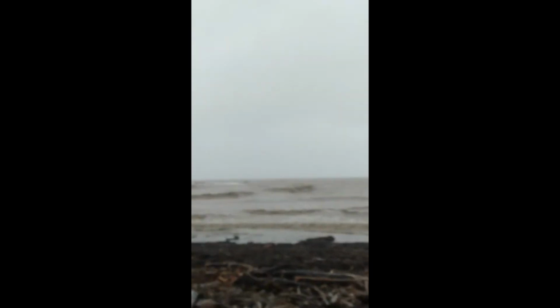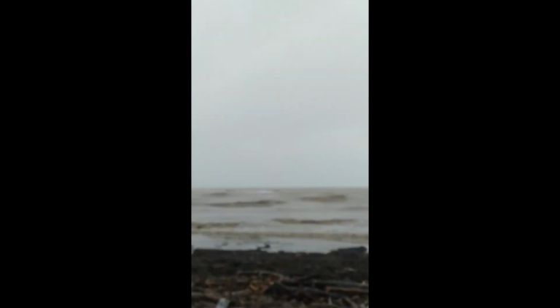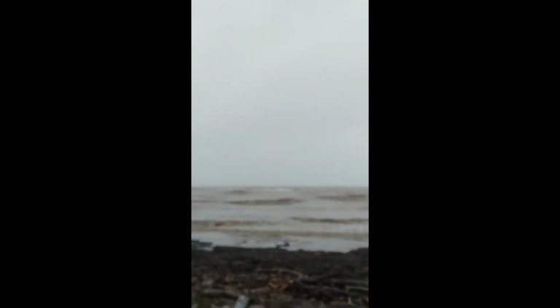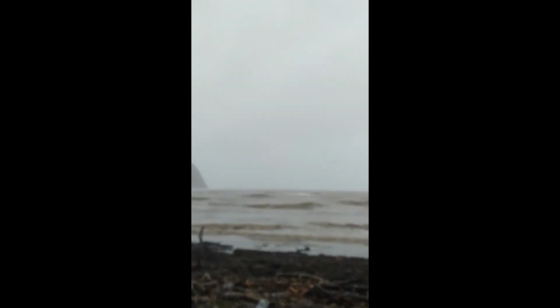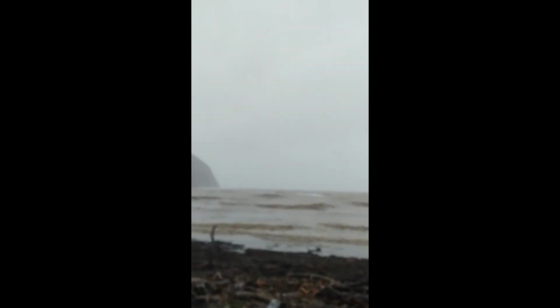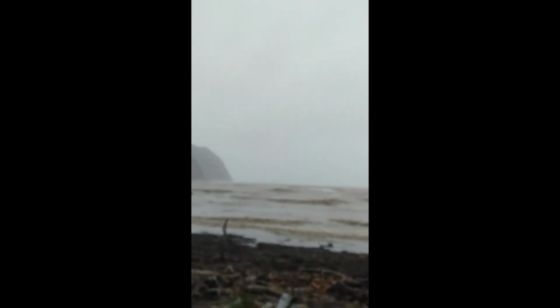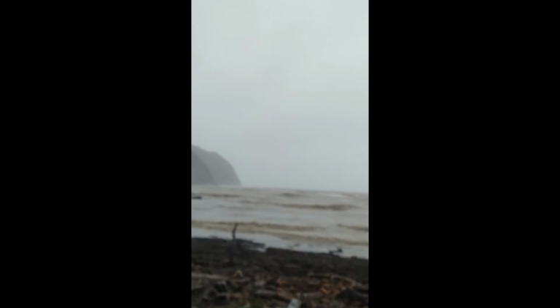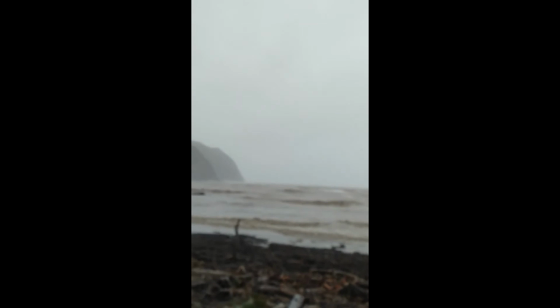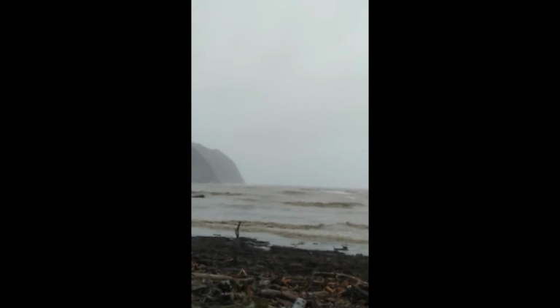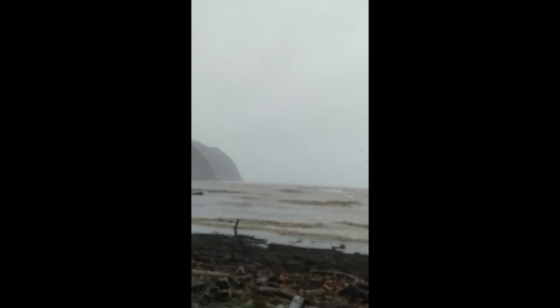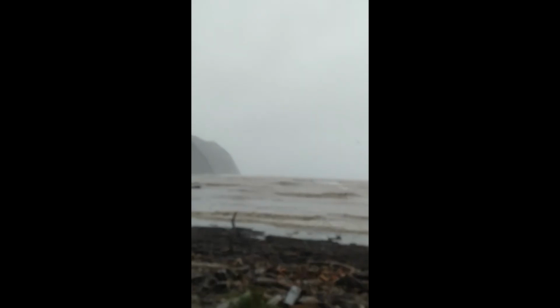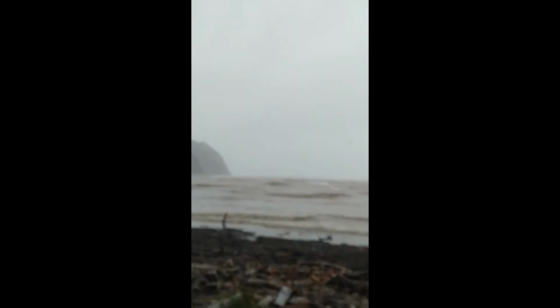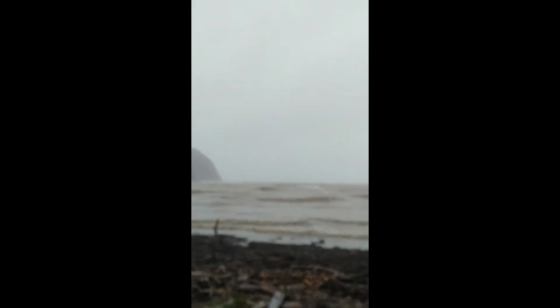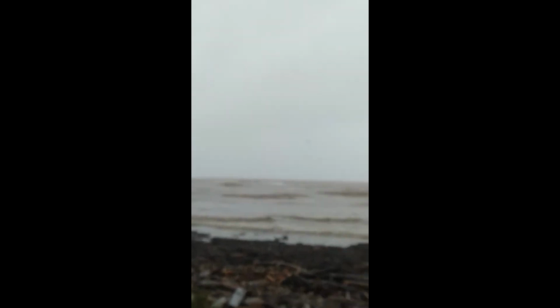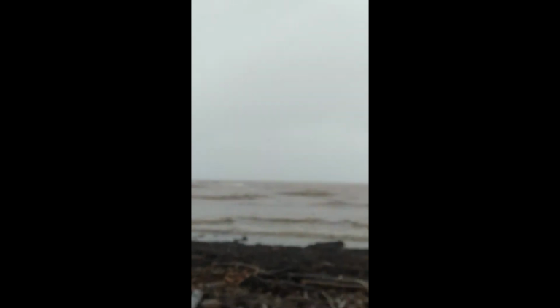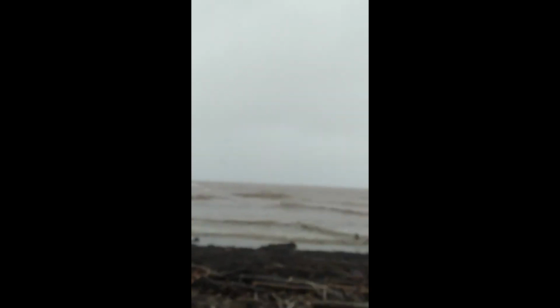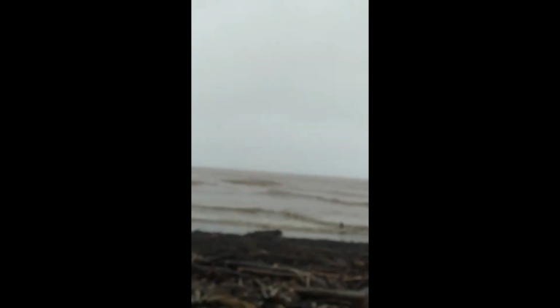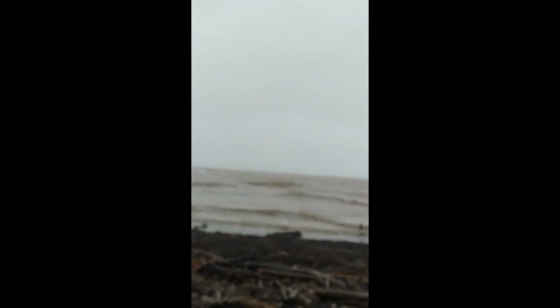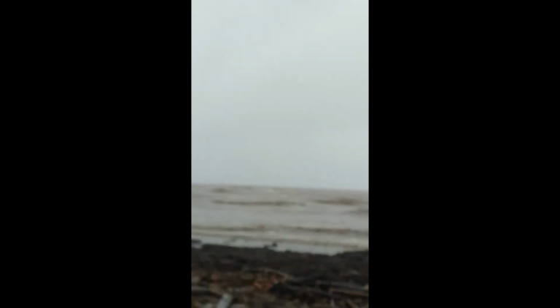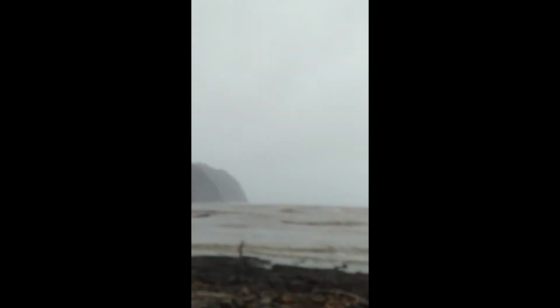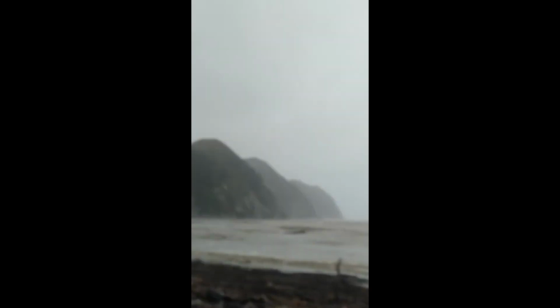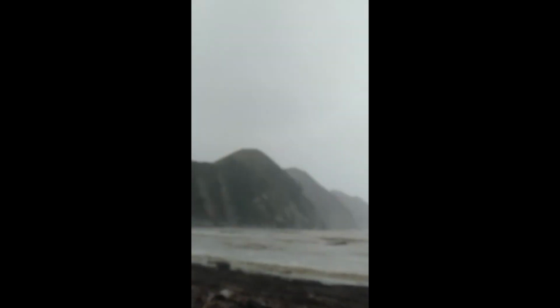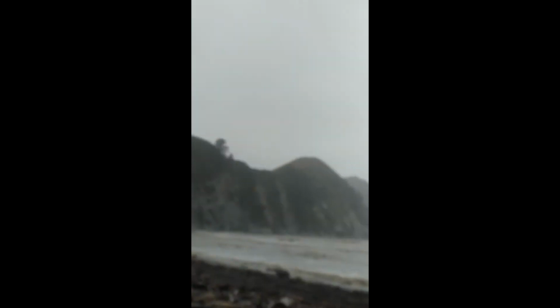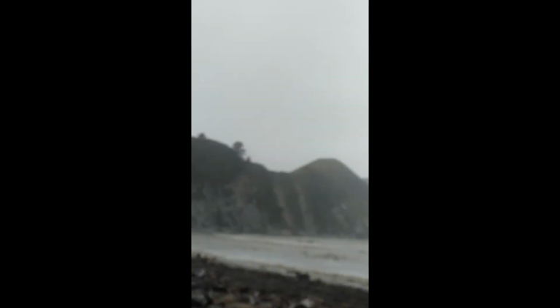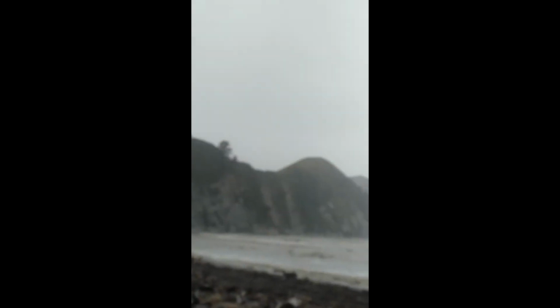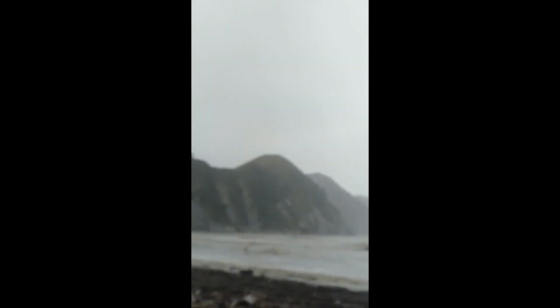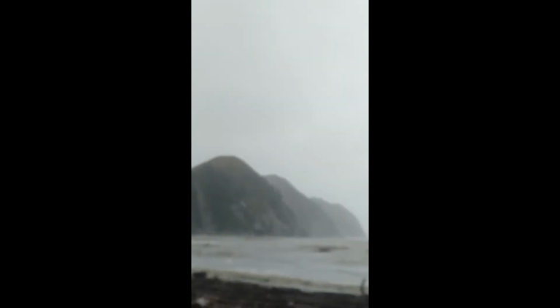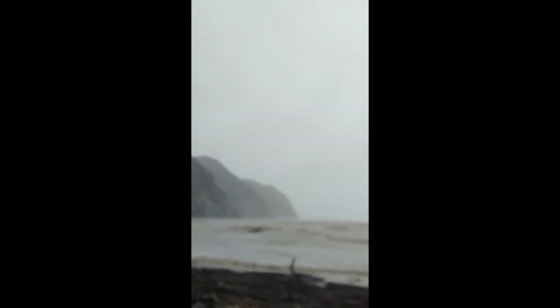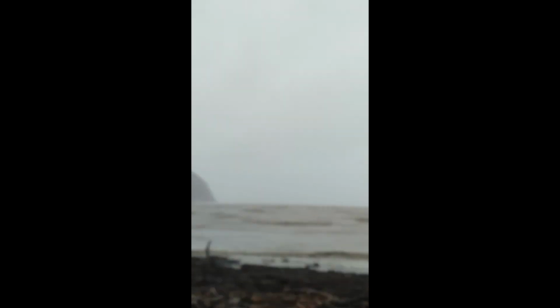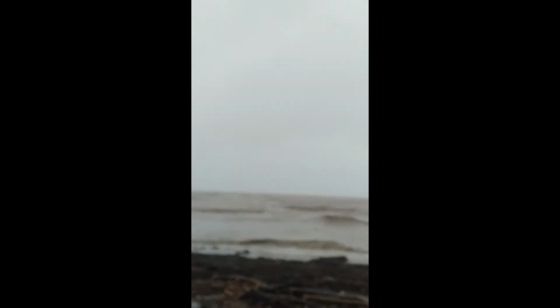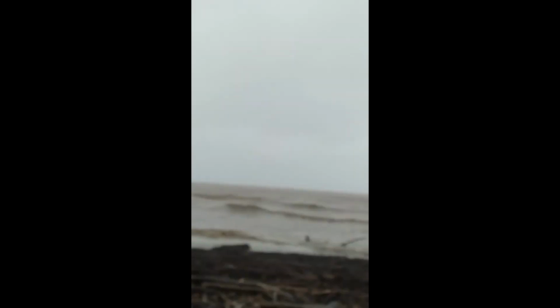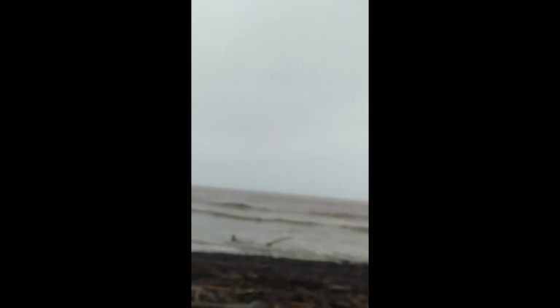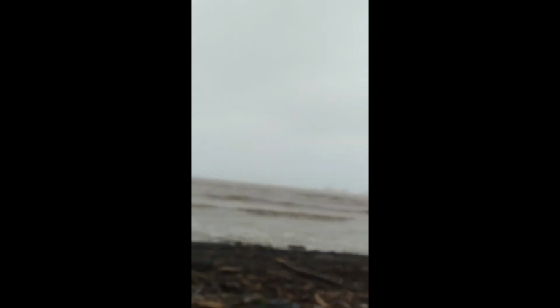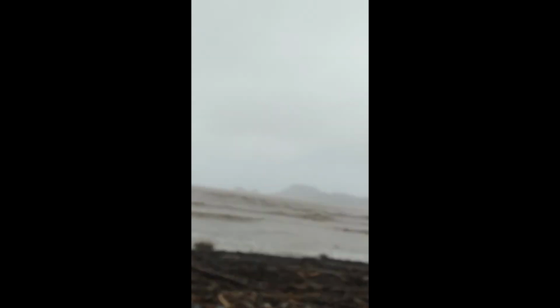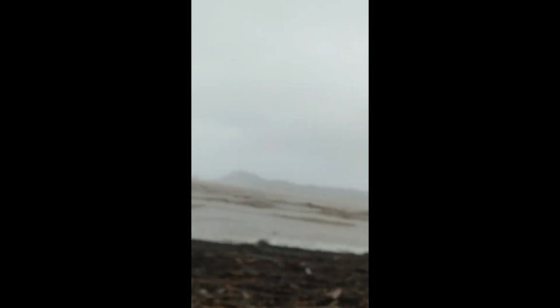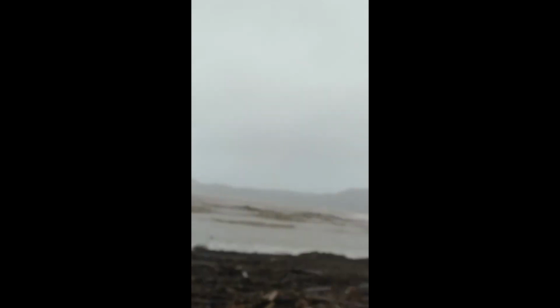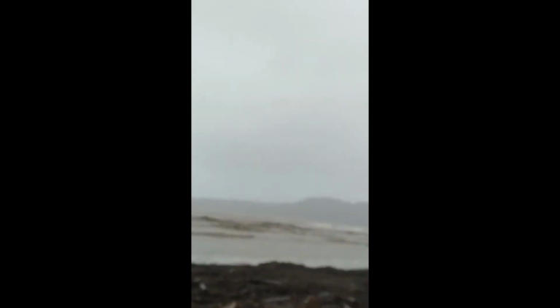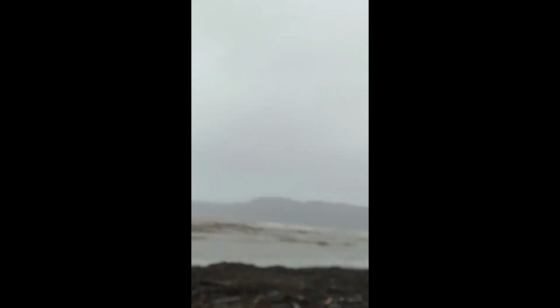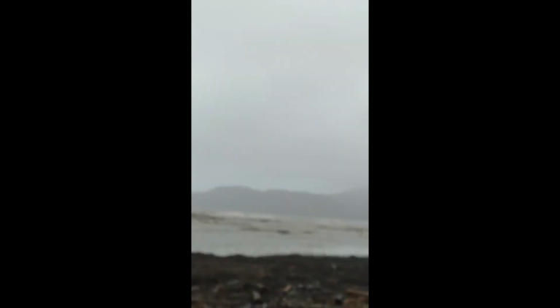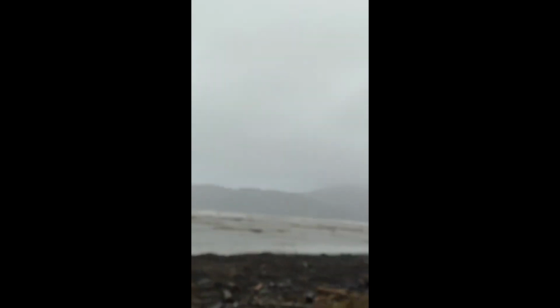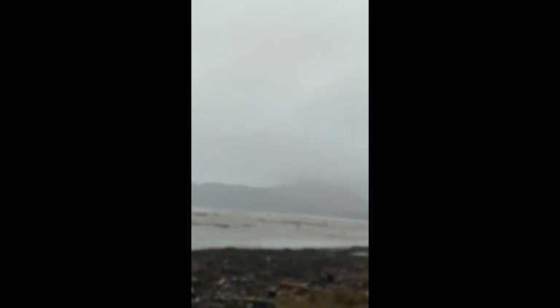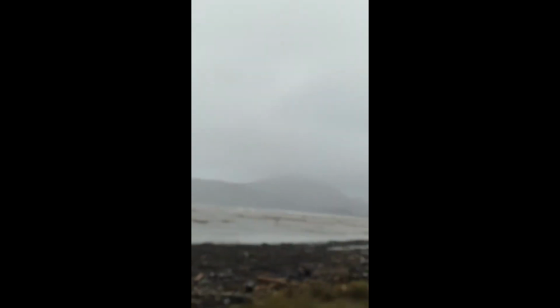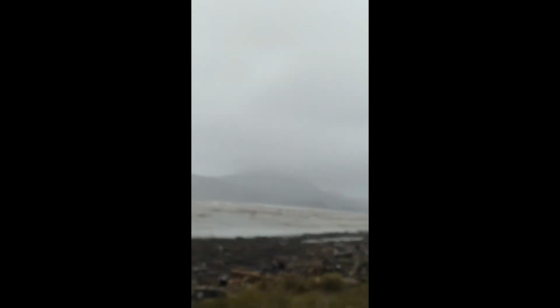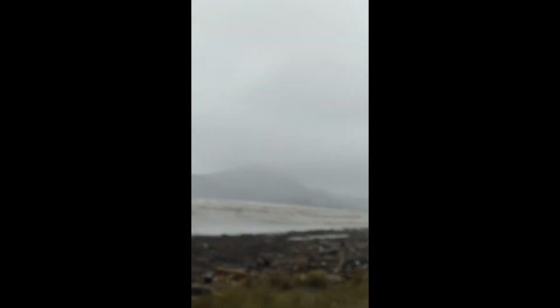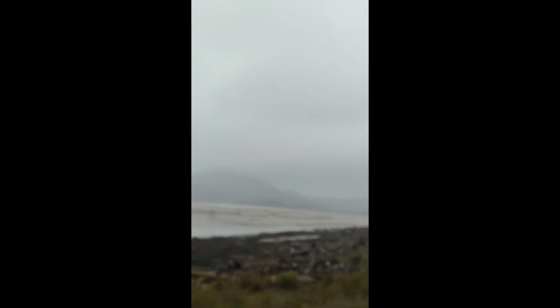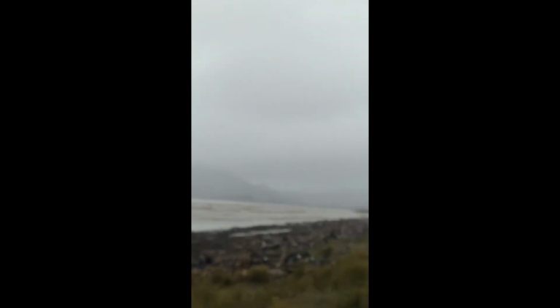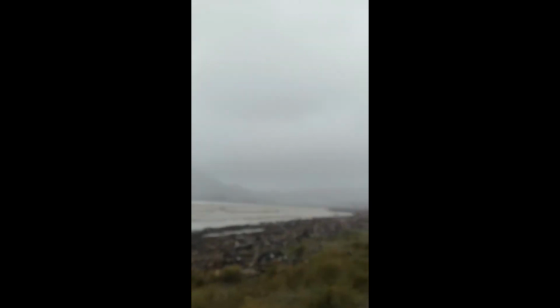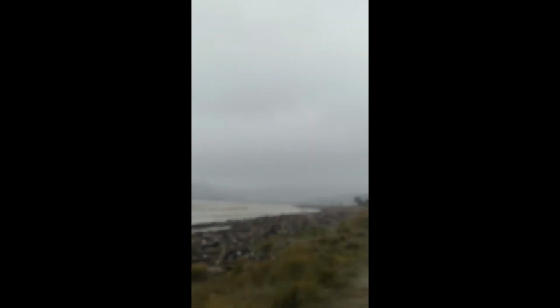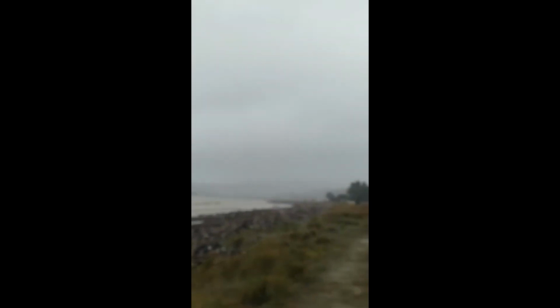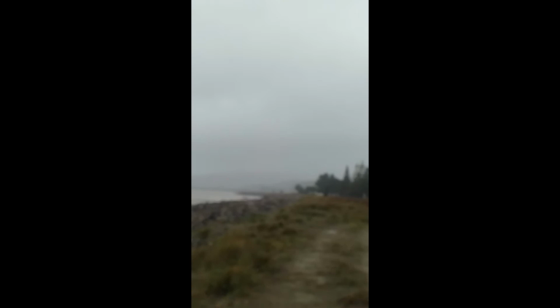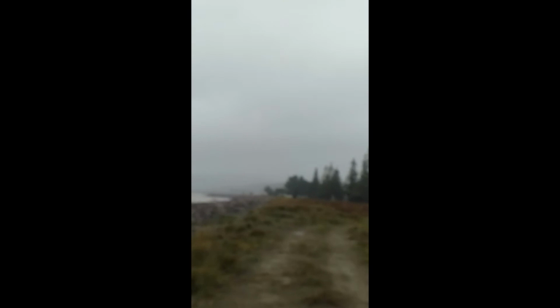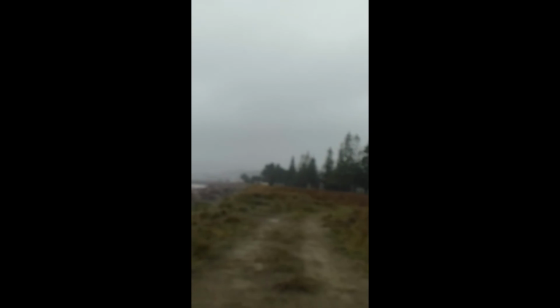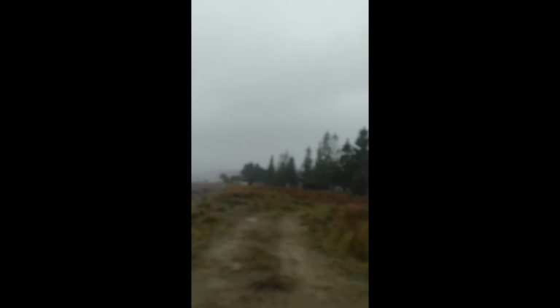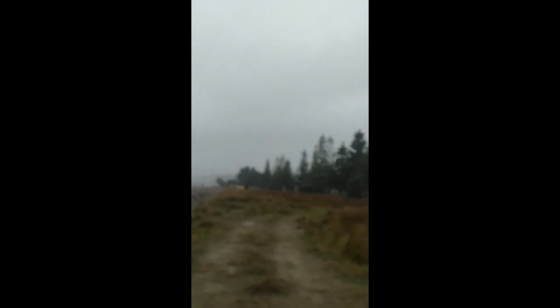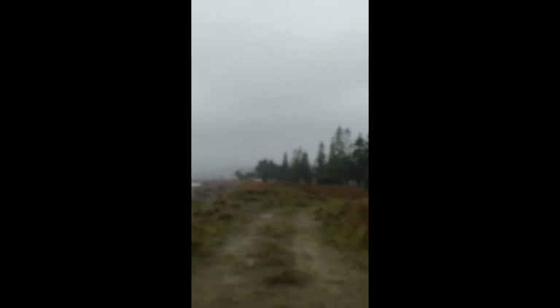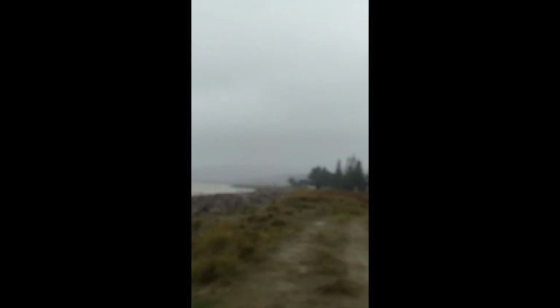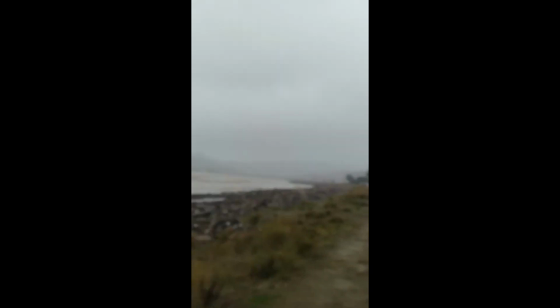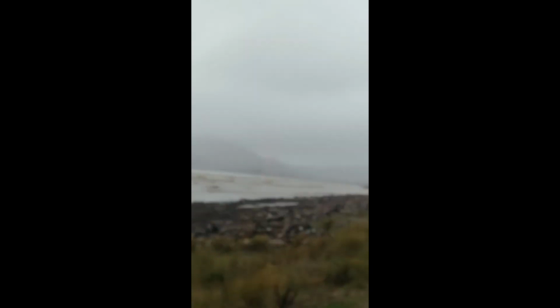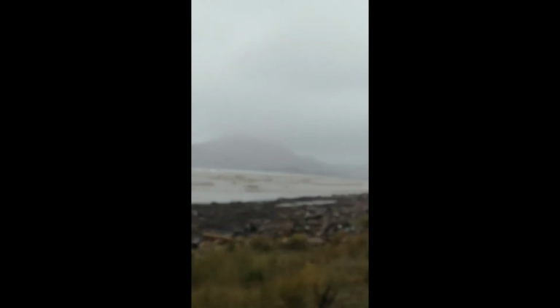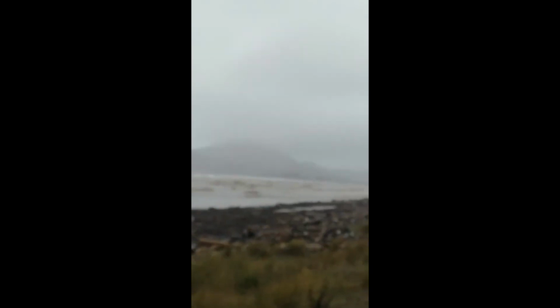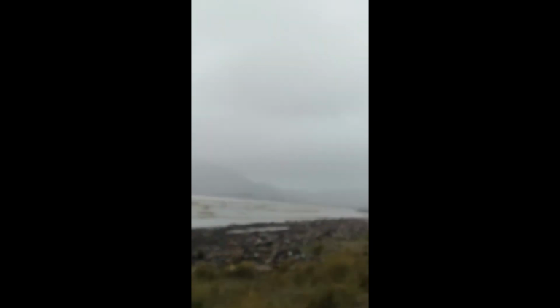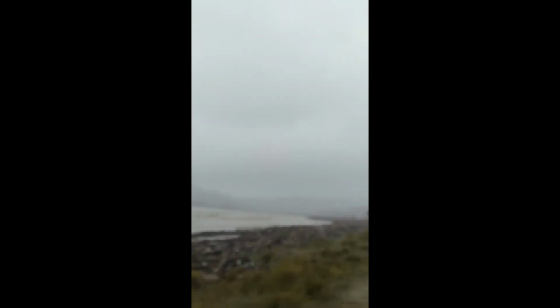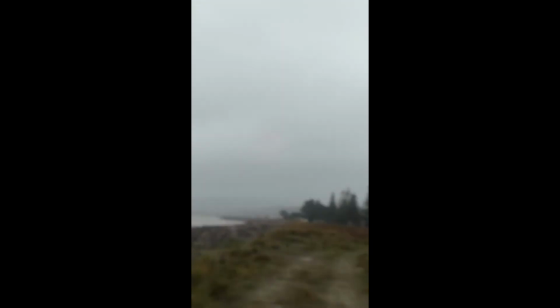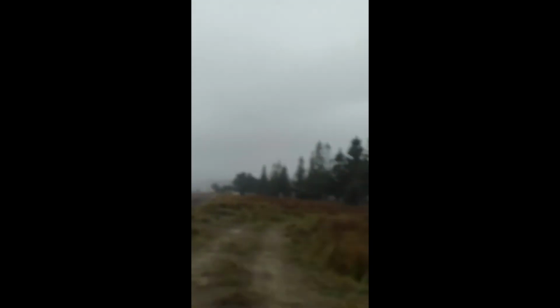Wow, this is Tolaga Bay. I love the cliffs! Wow — and not the logs.